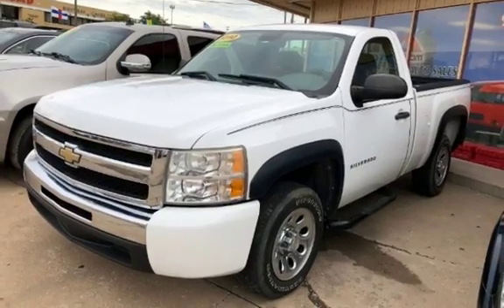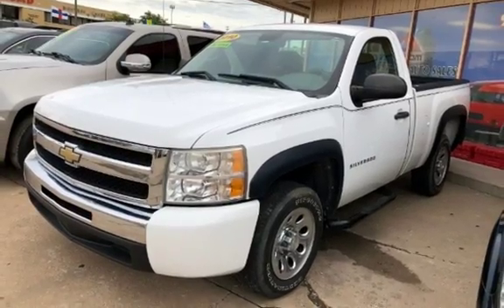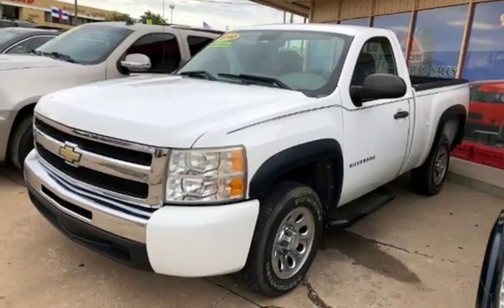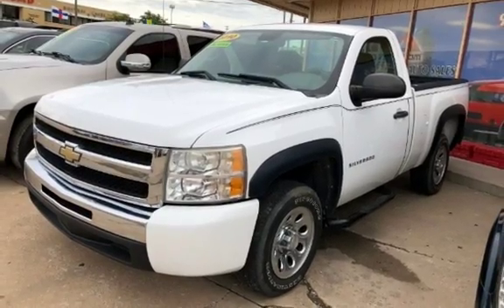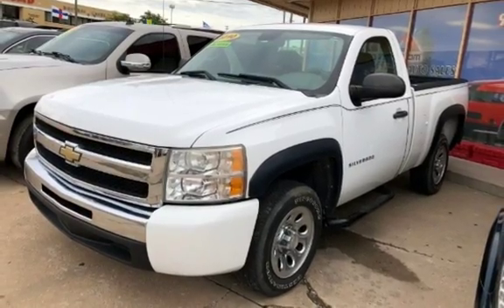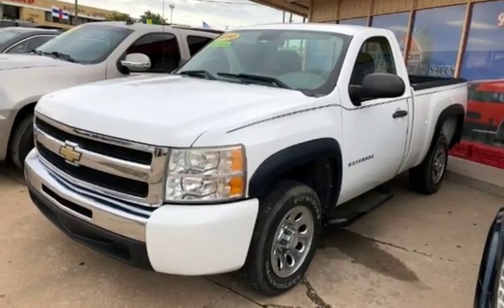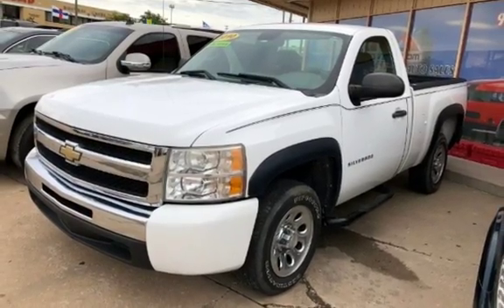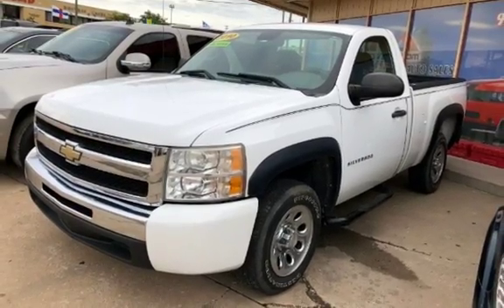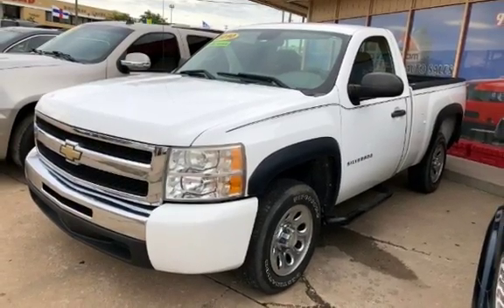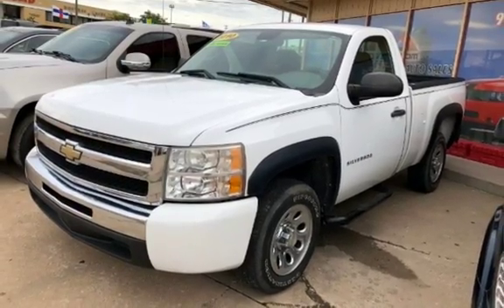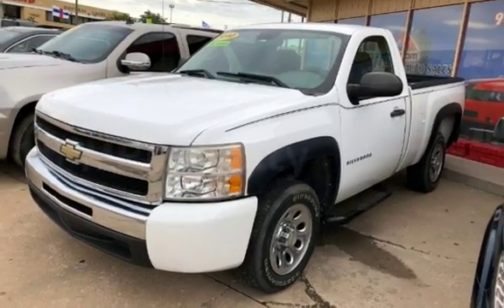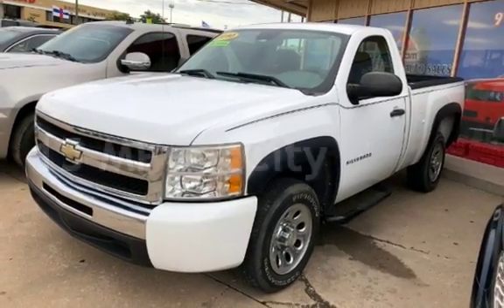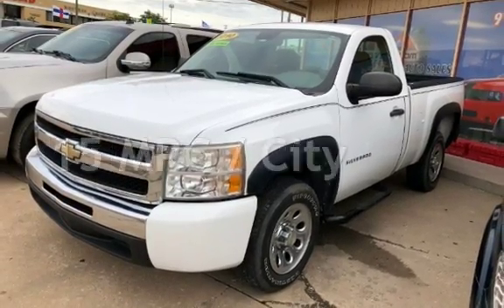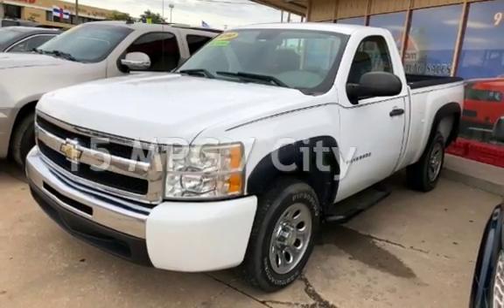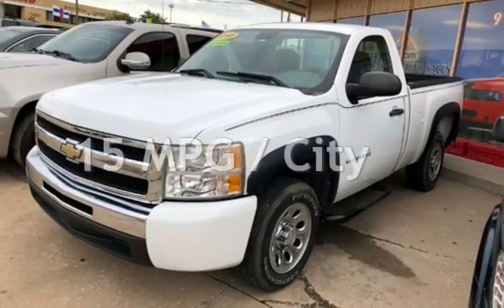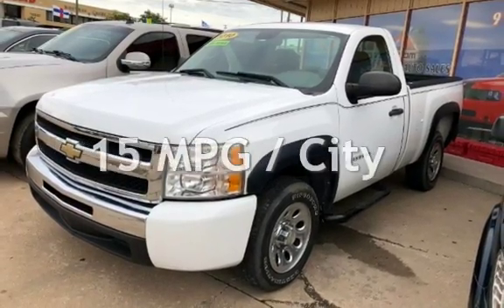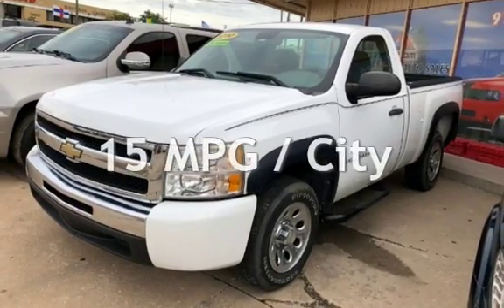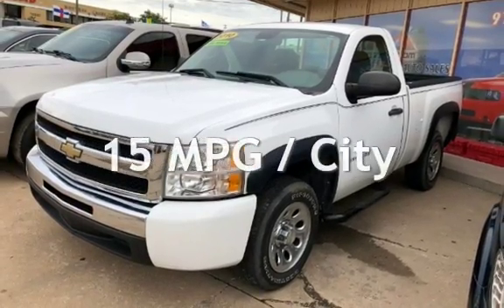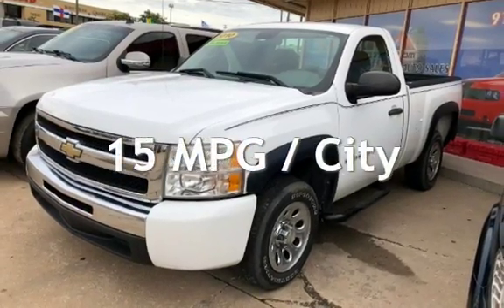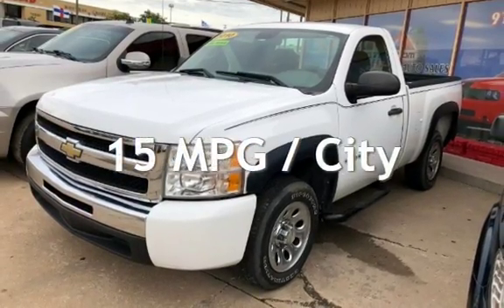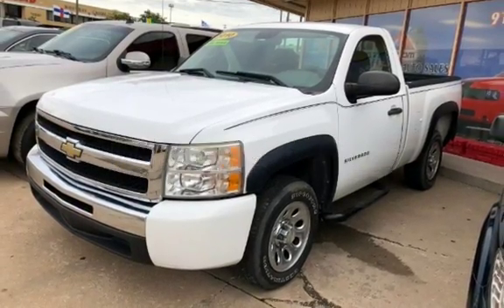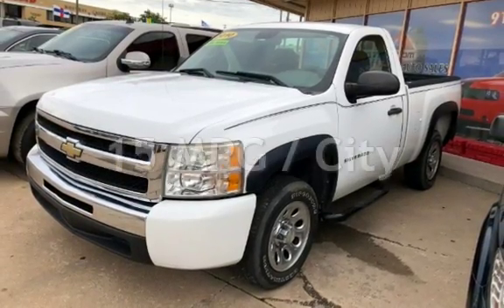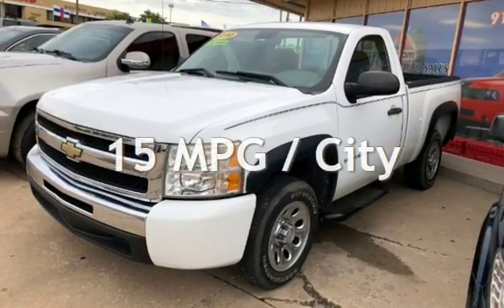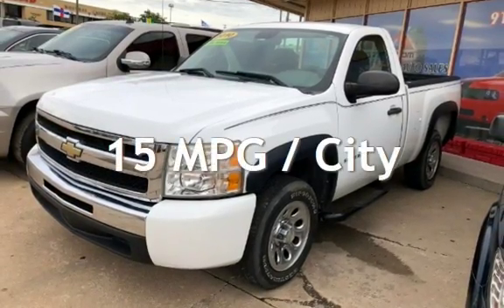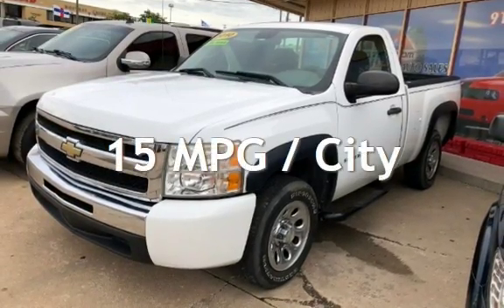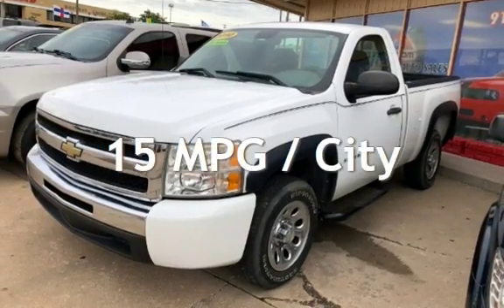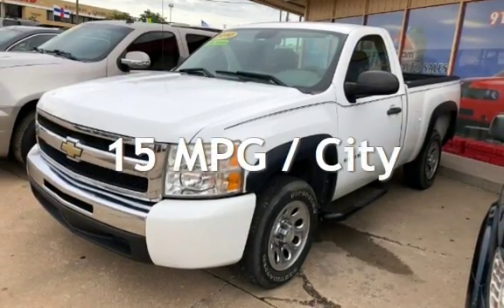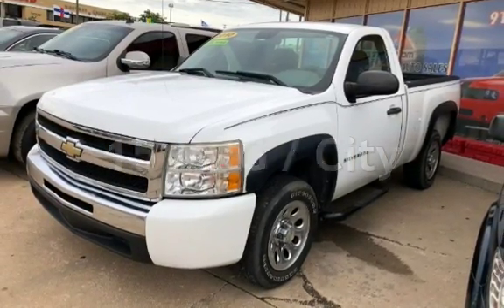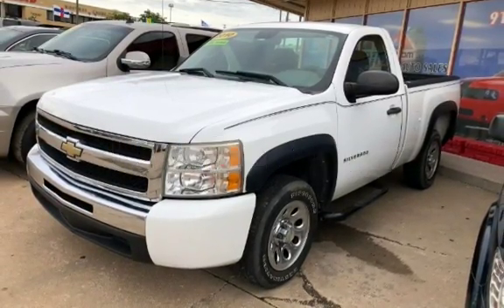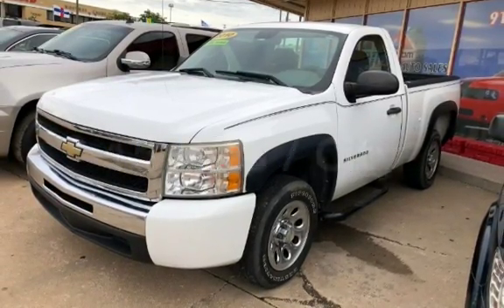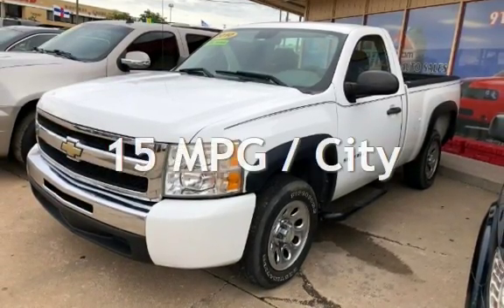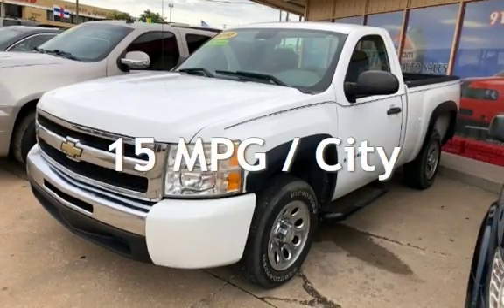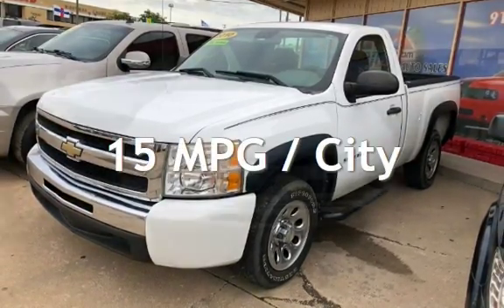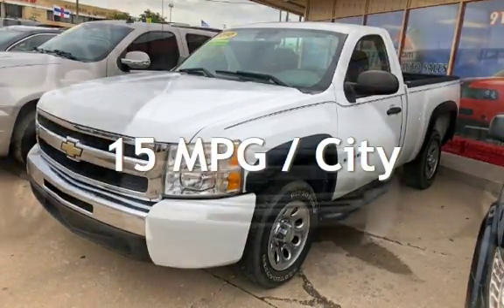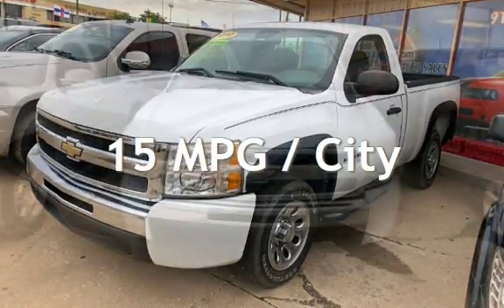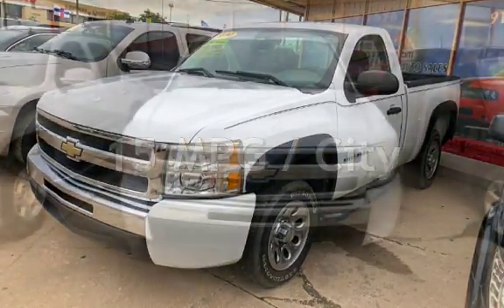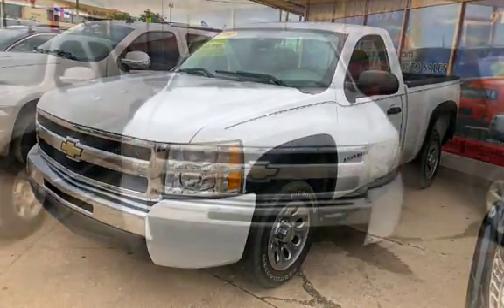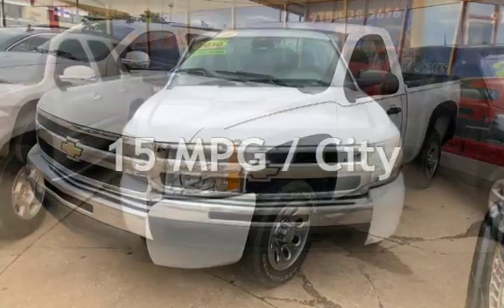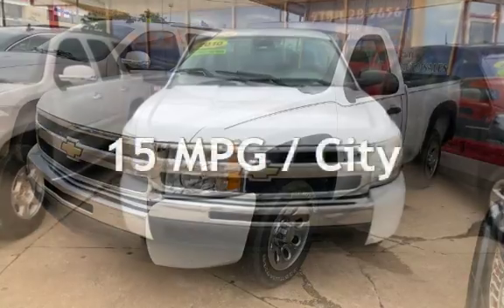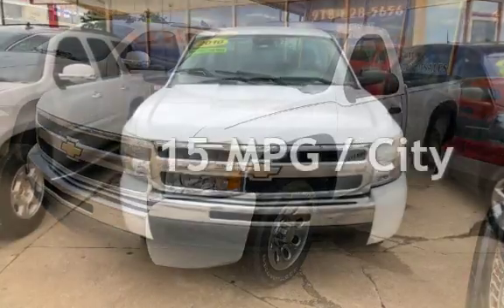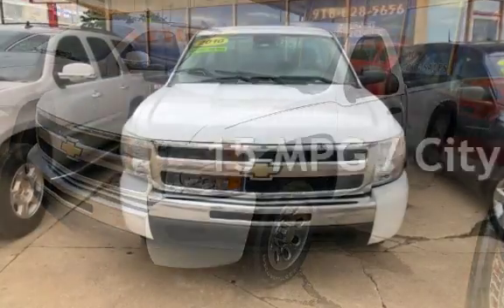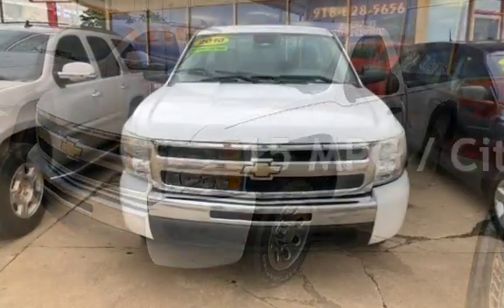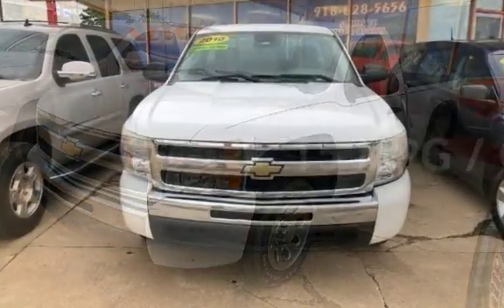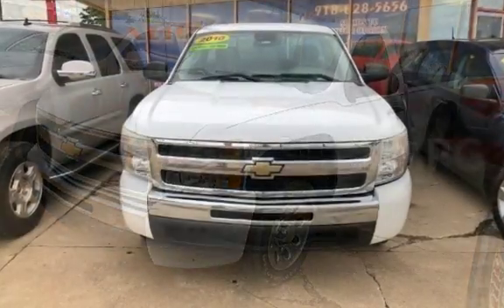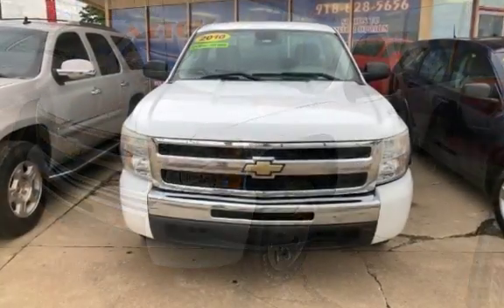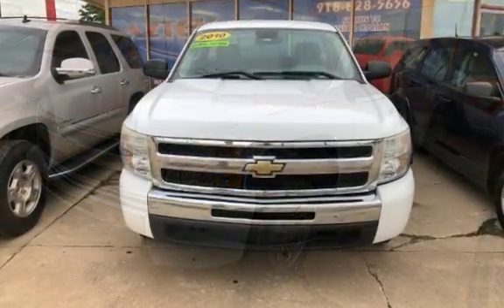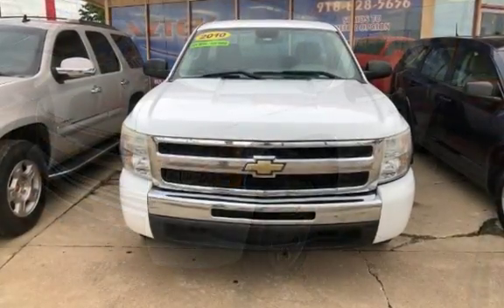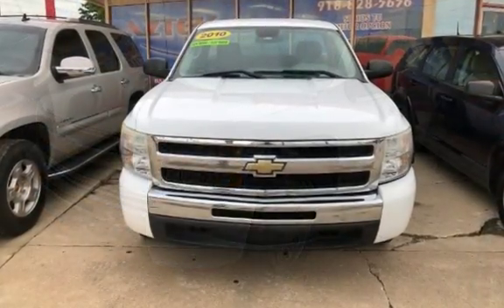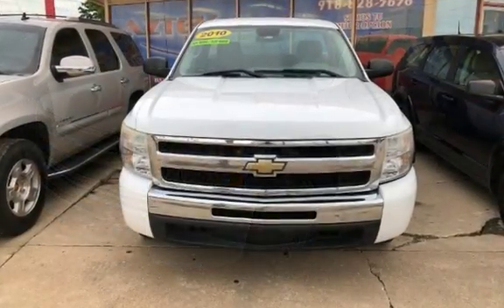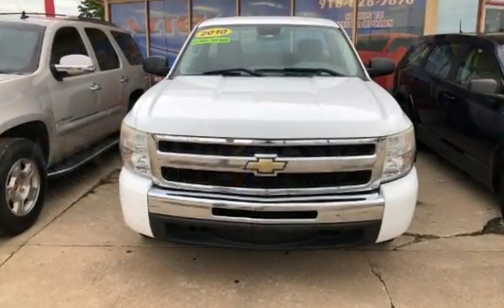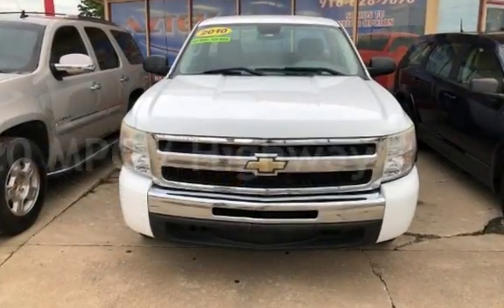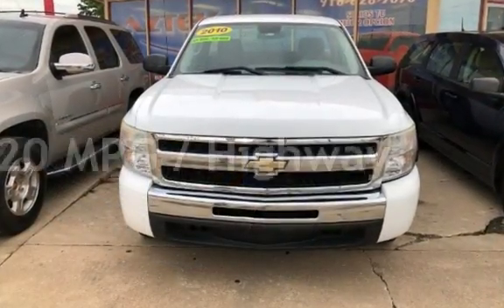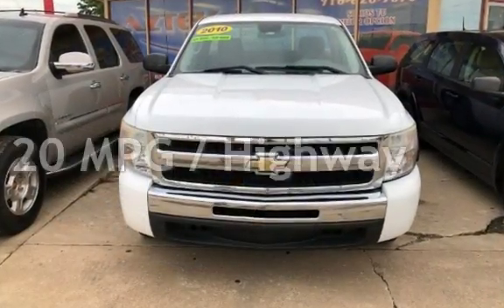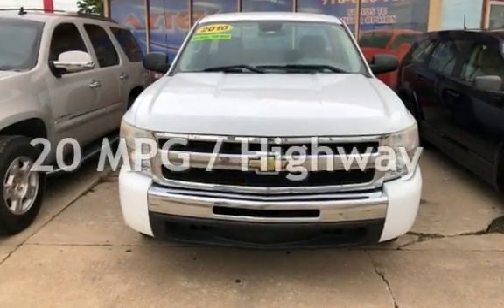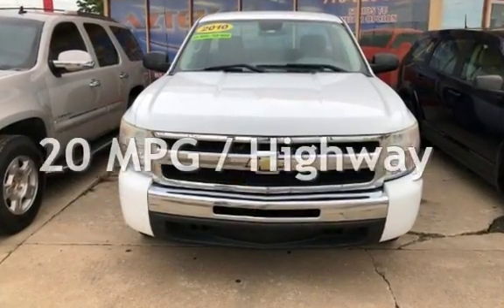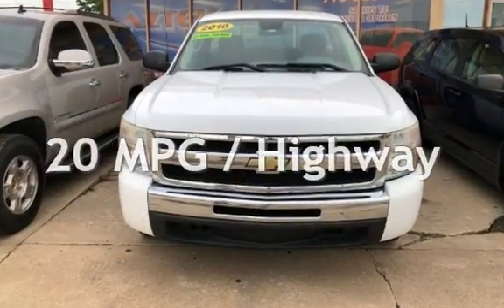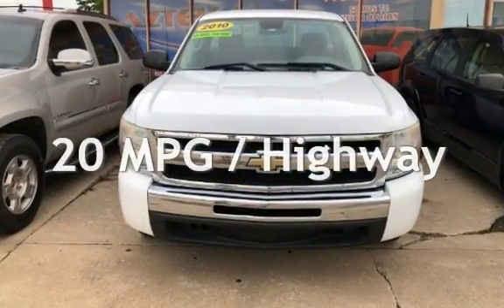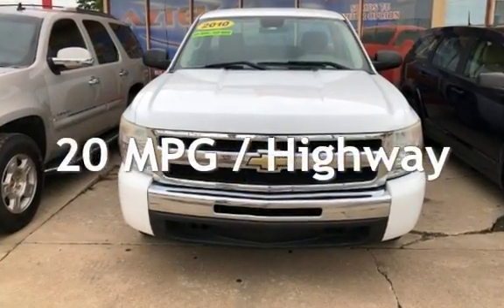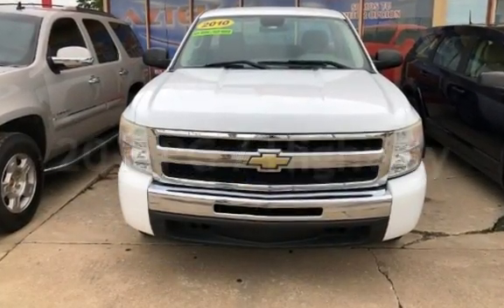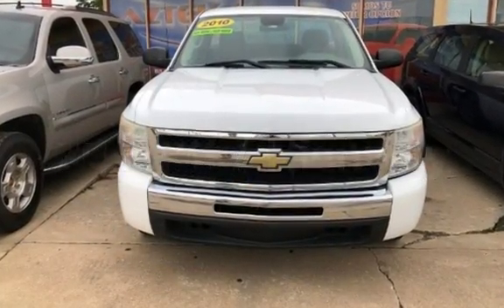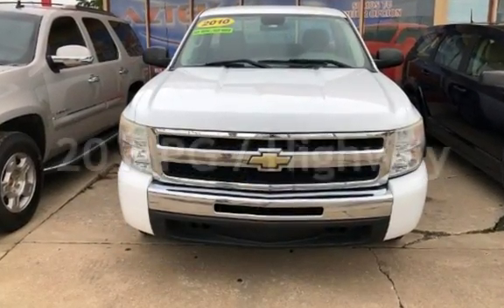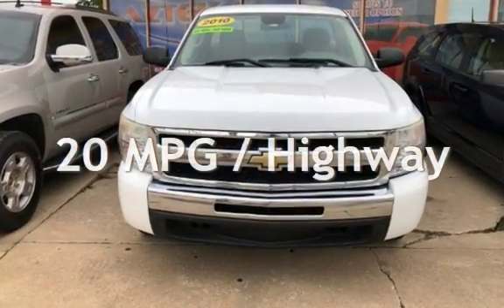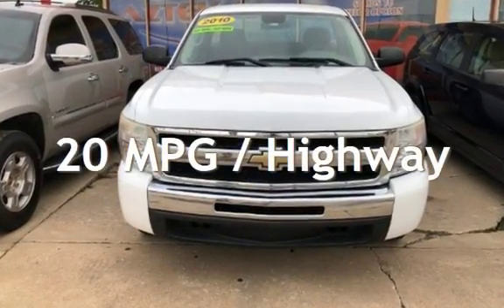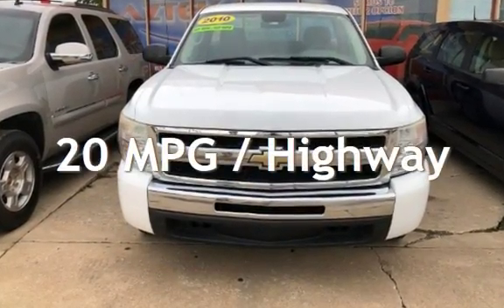Estimated fuel economy for this vehicle is 15 miles per gallon in the city and 20 miles per gallon on the highway.